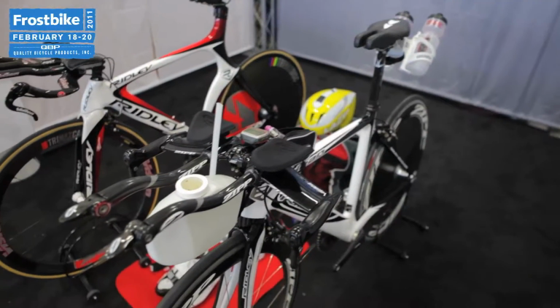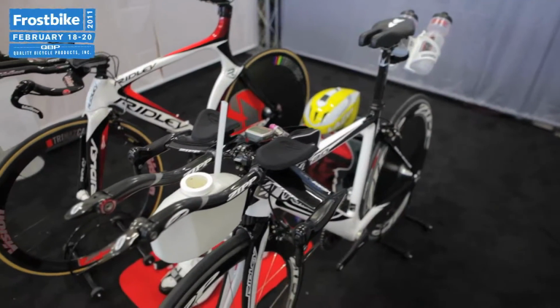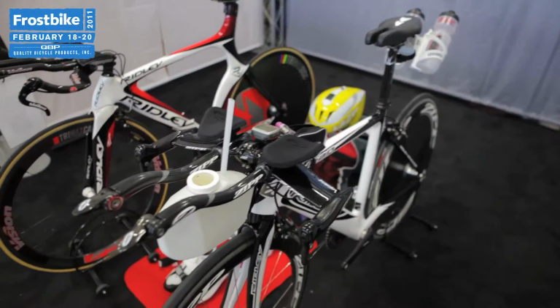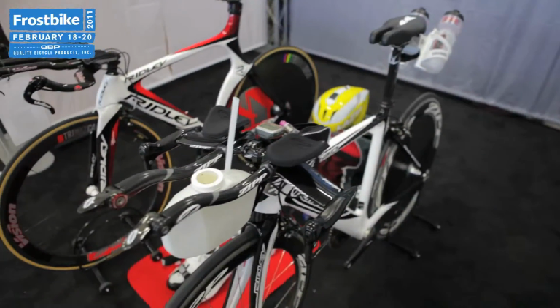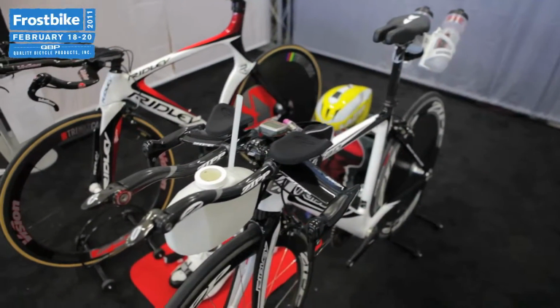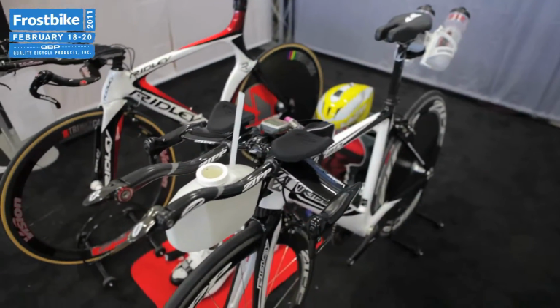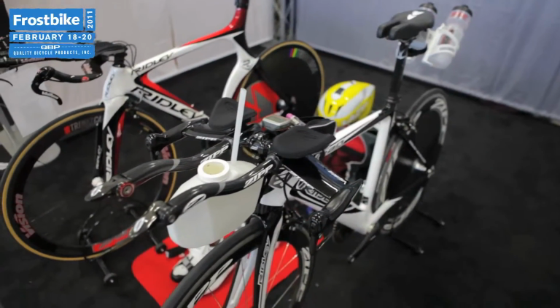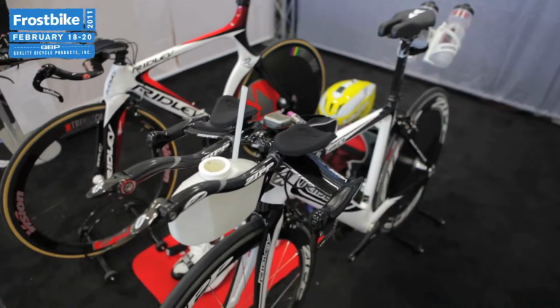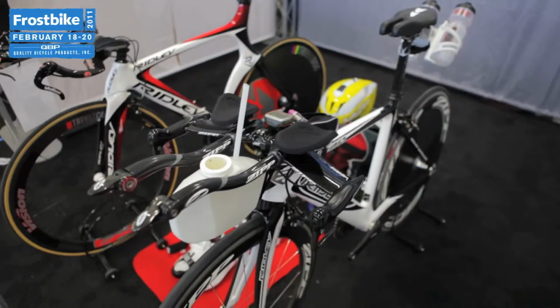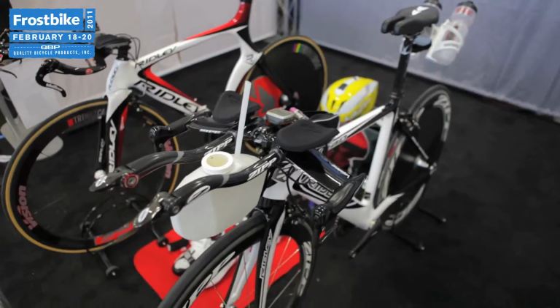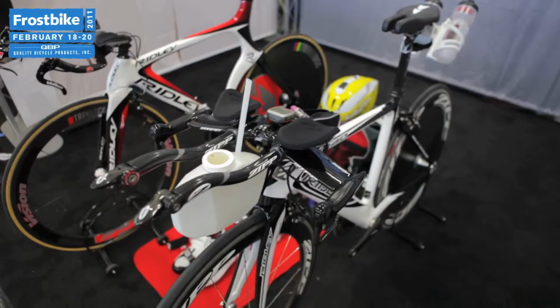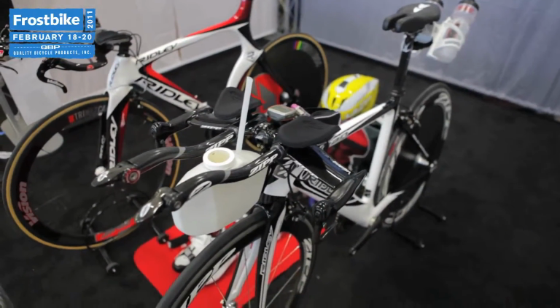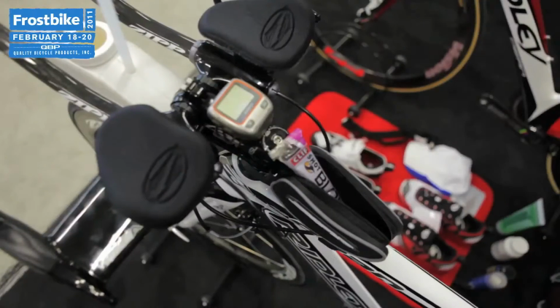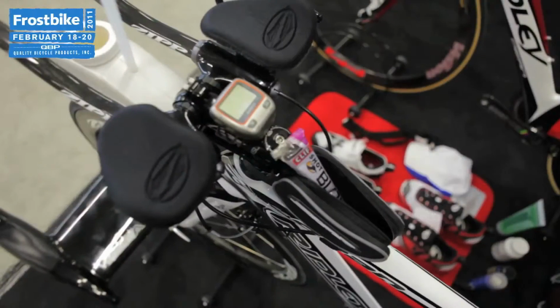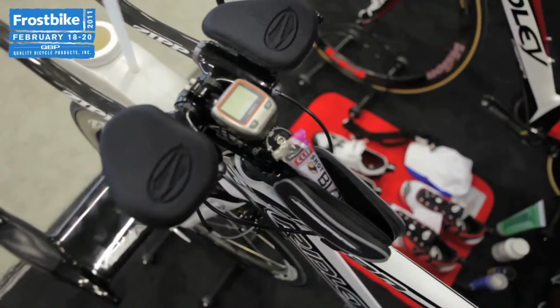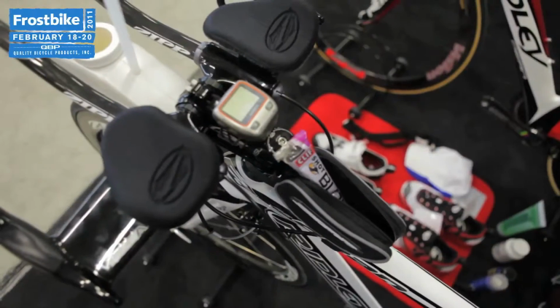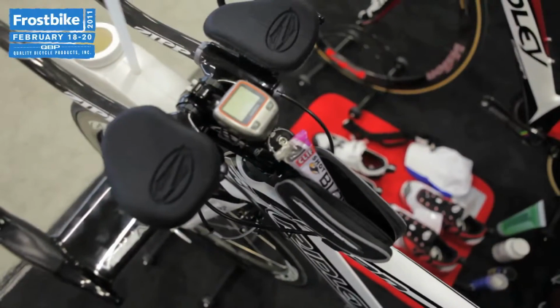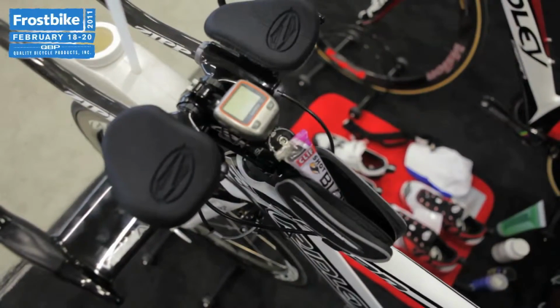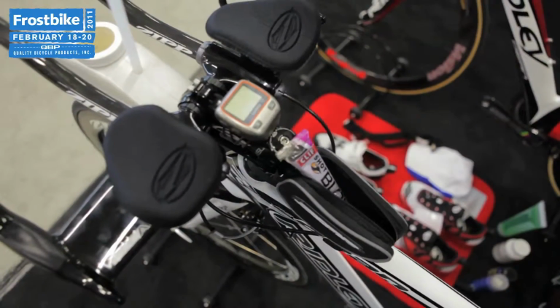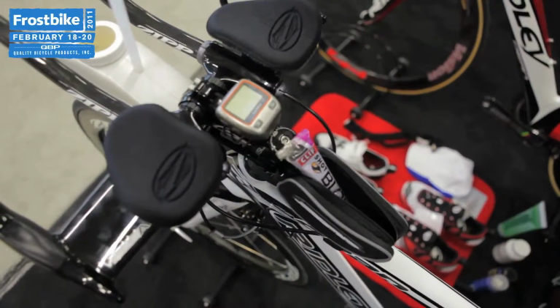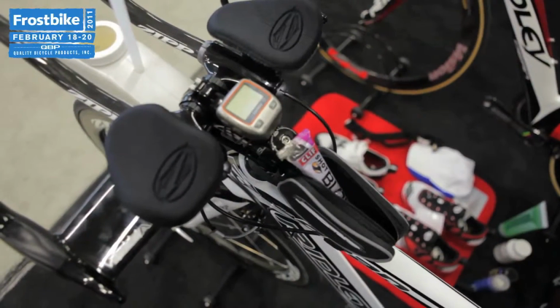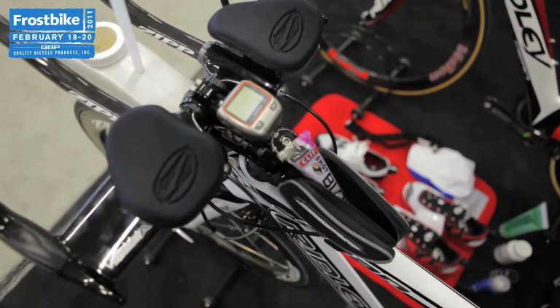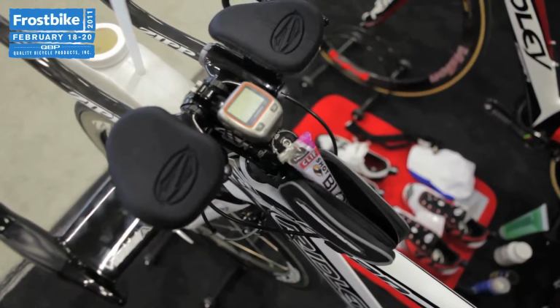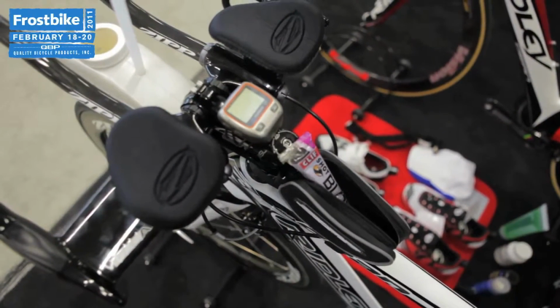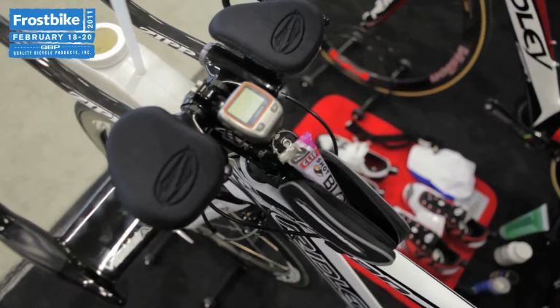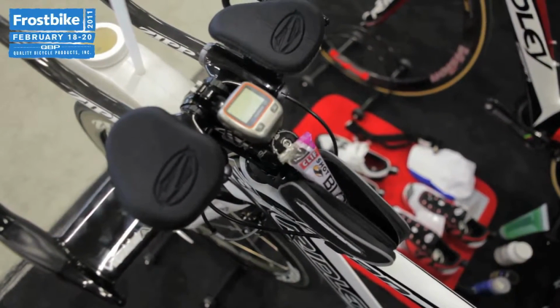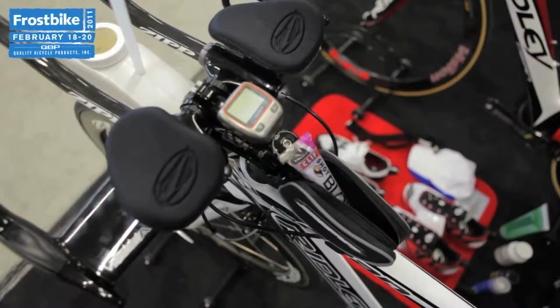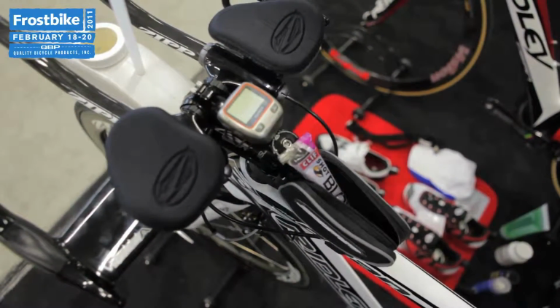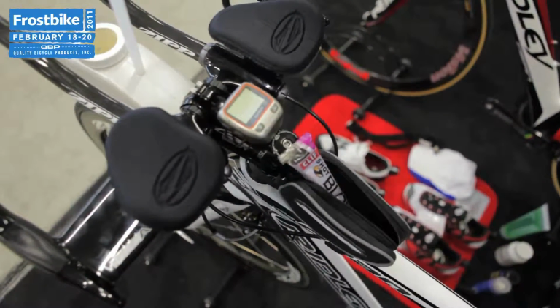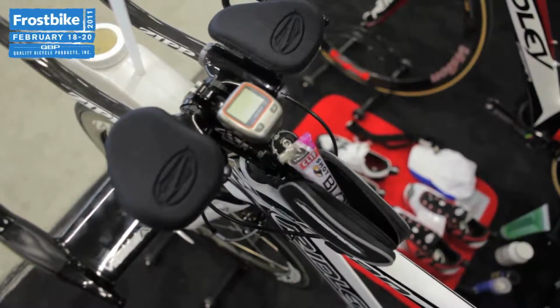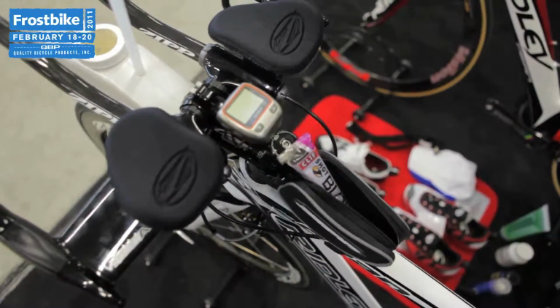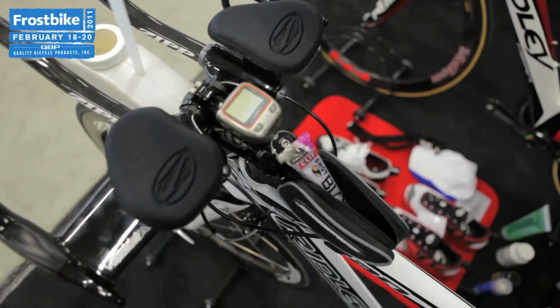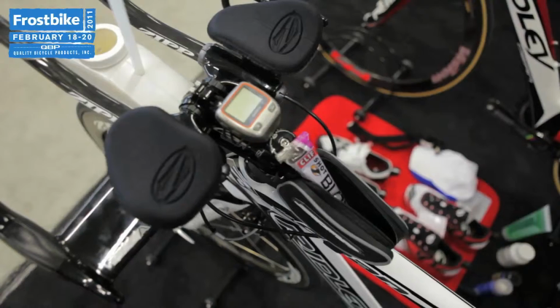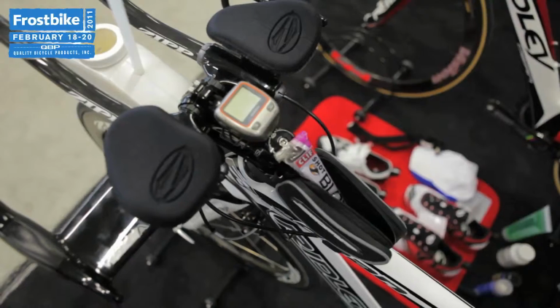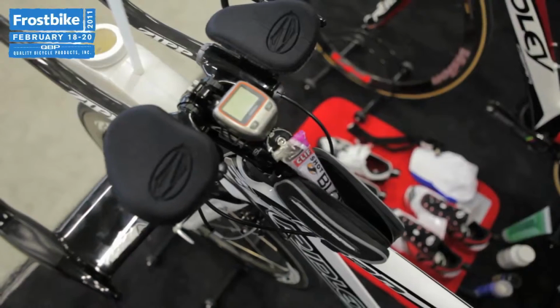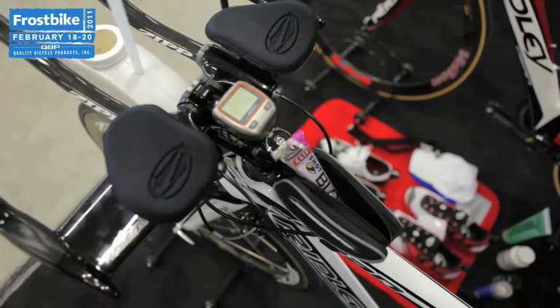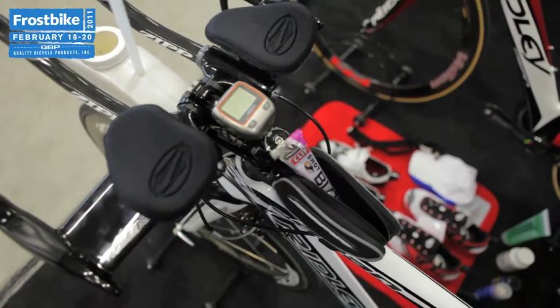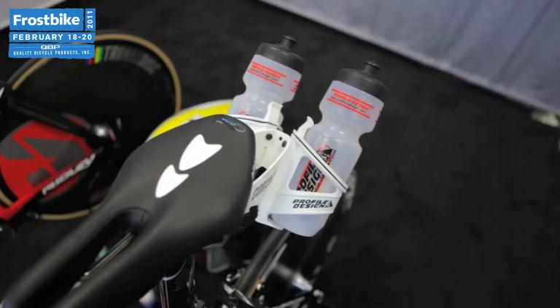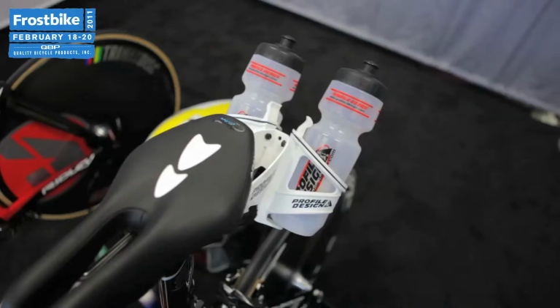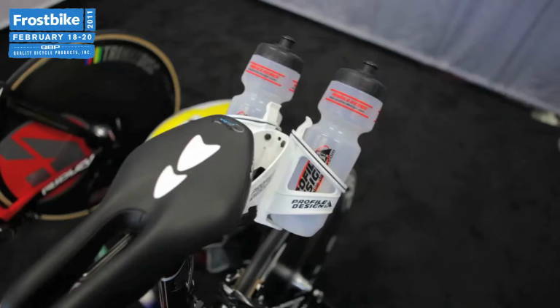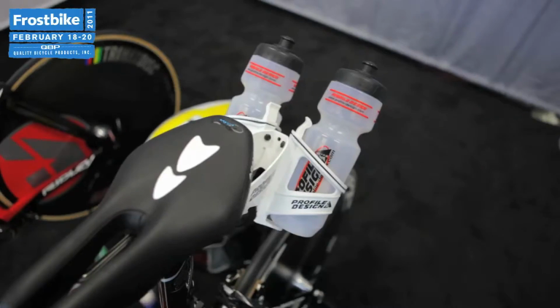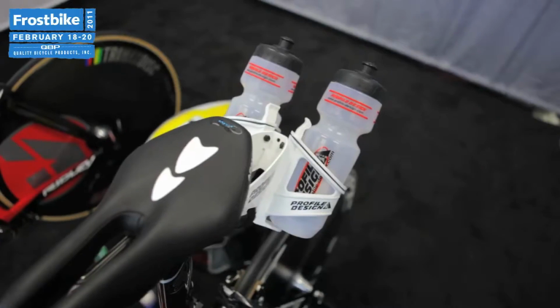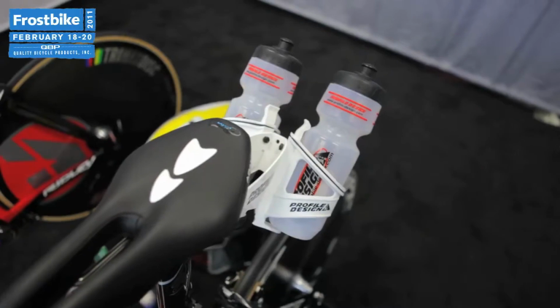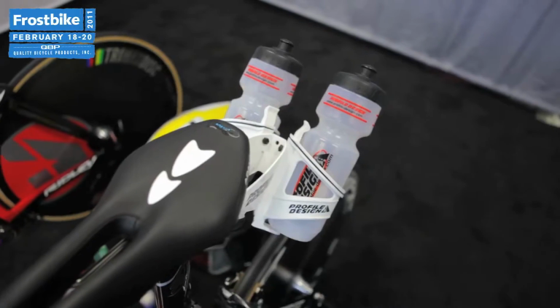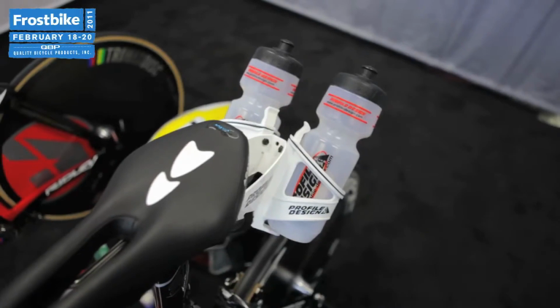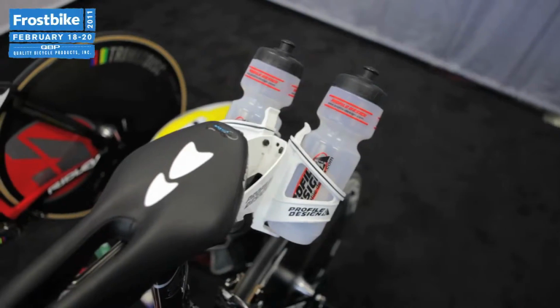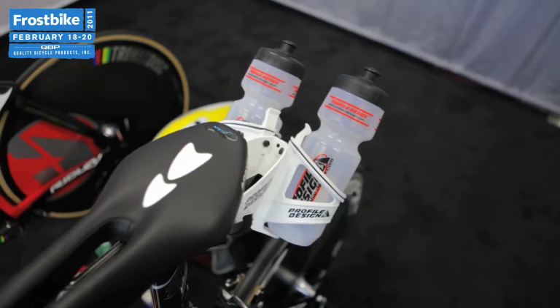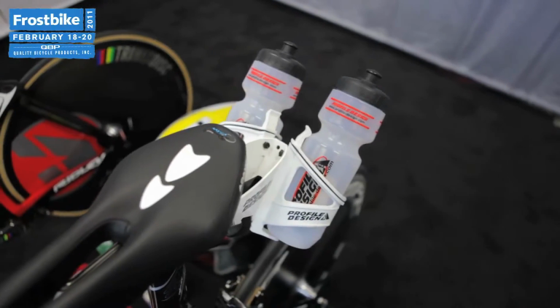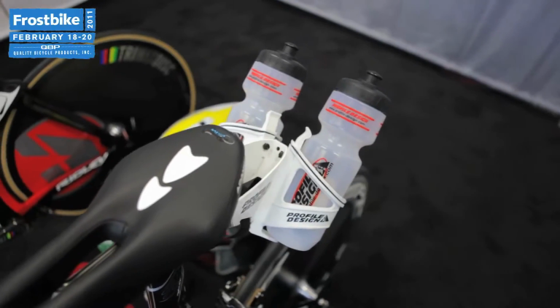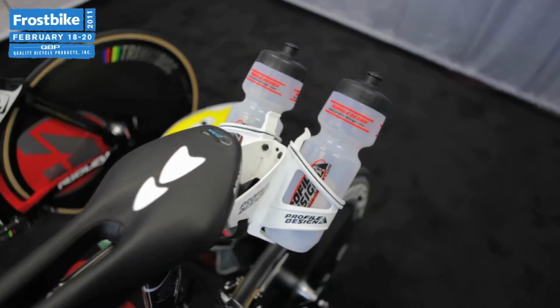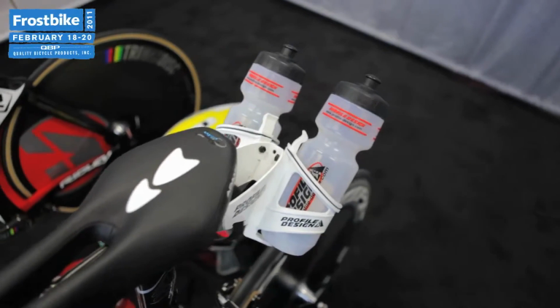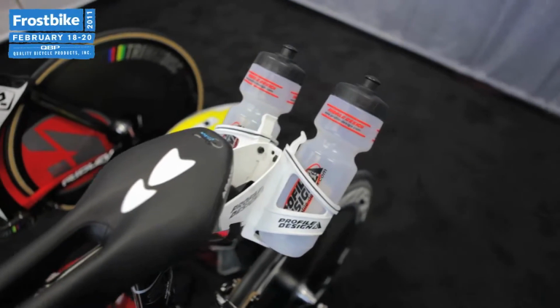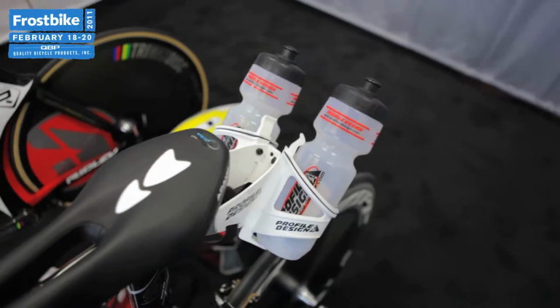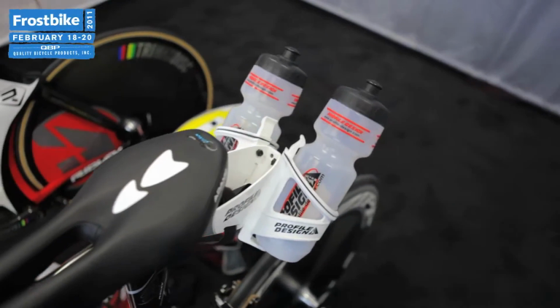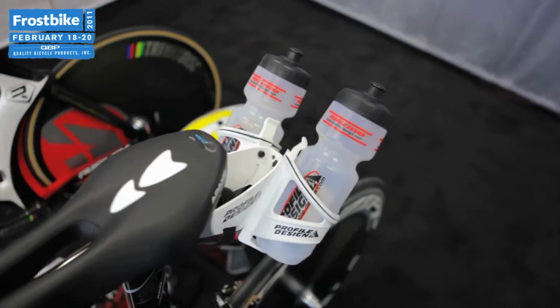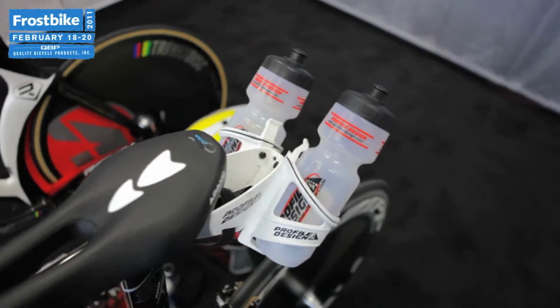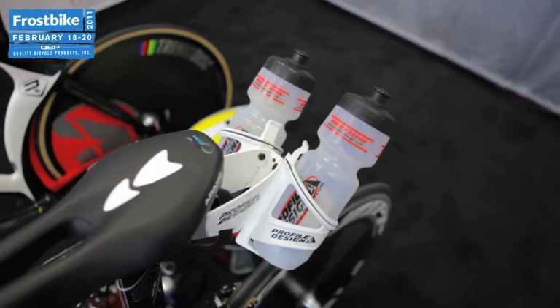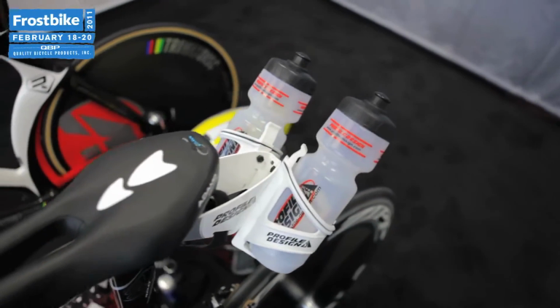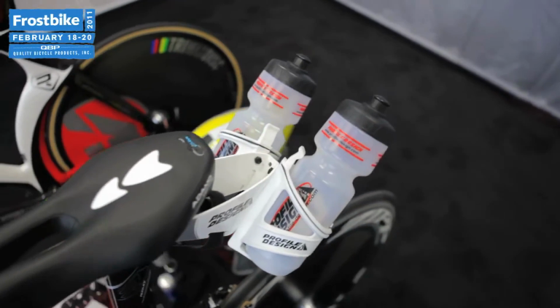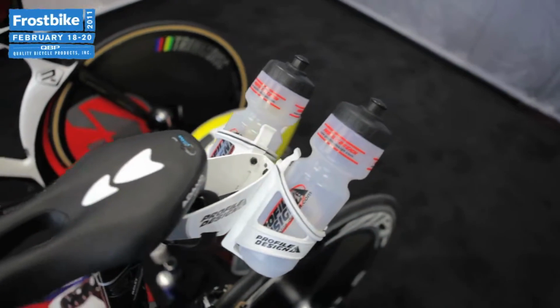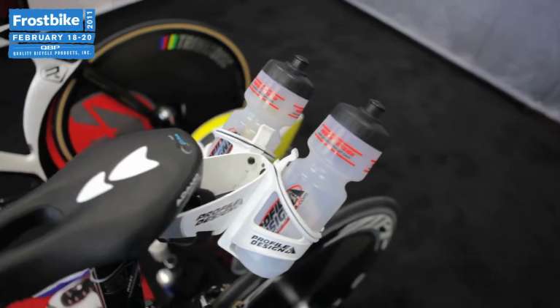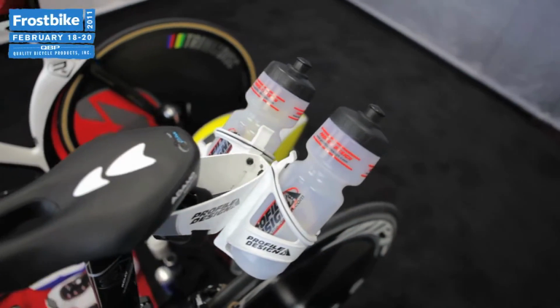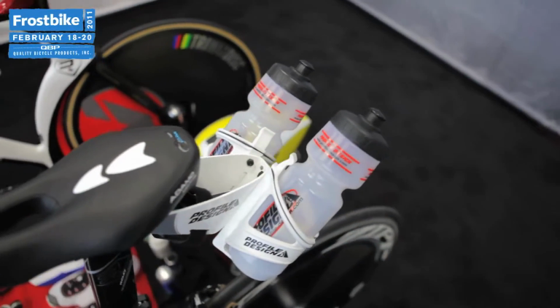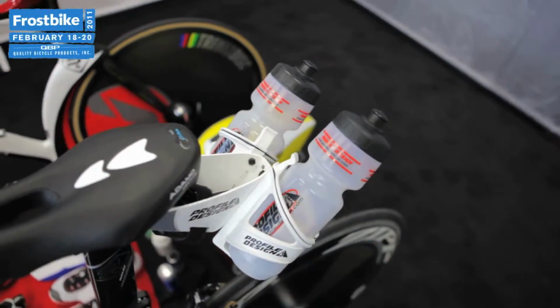For me, triathlon is a sport of accessories. Displaying inexpensive, high-margin accessories for a shop is a great way for them to be more profitable.